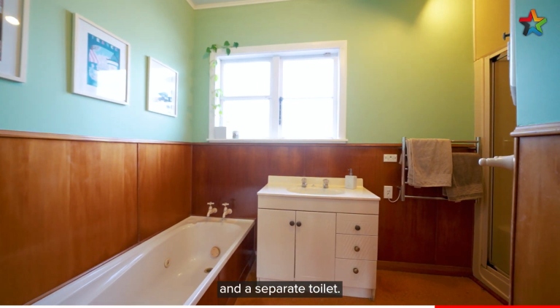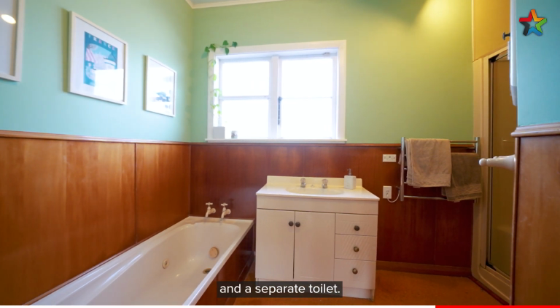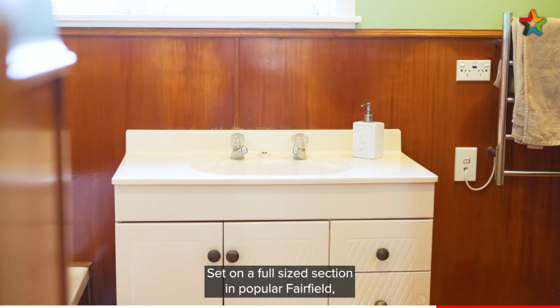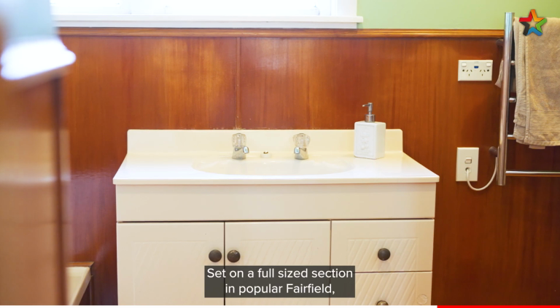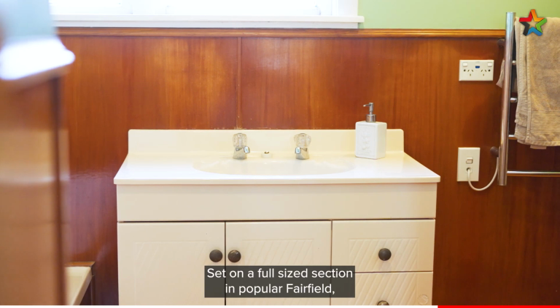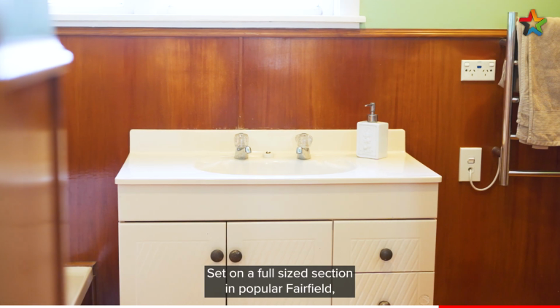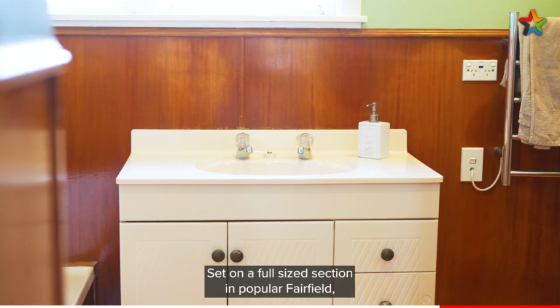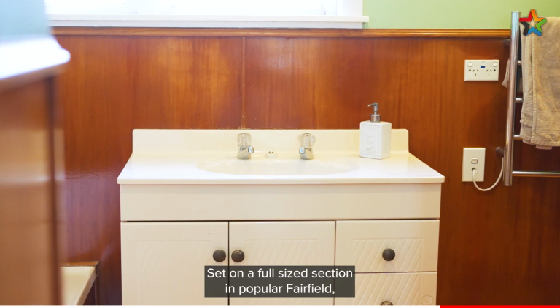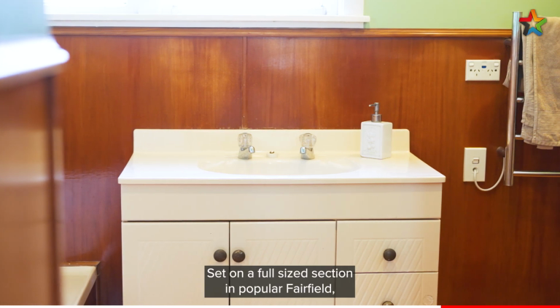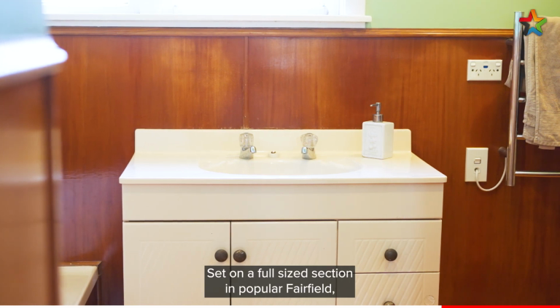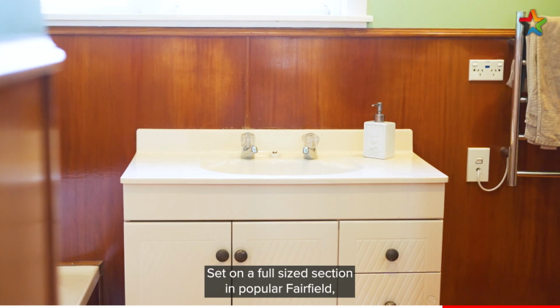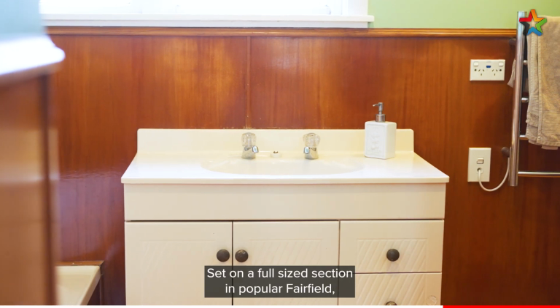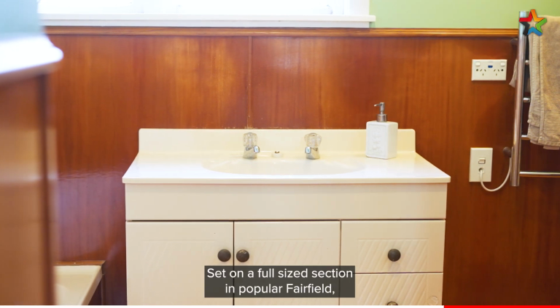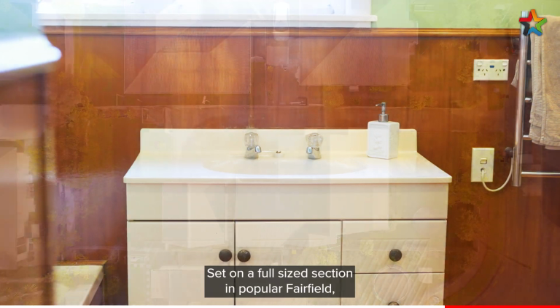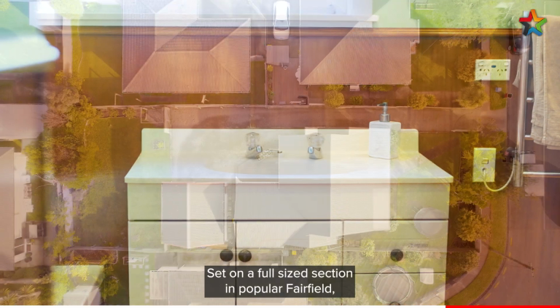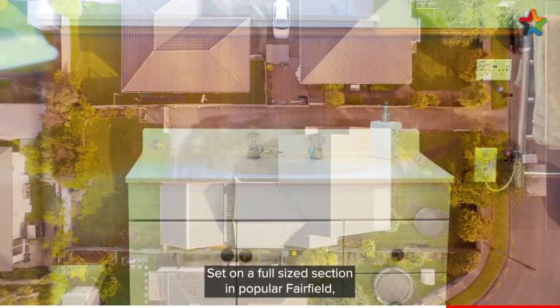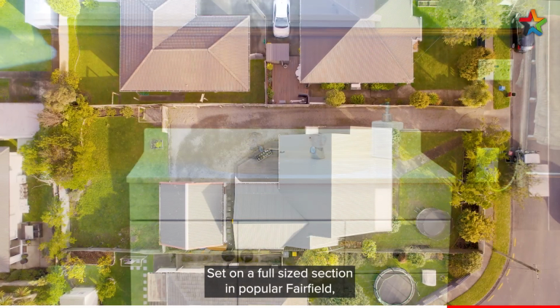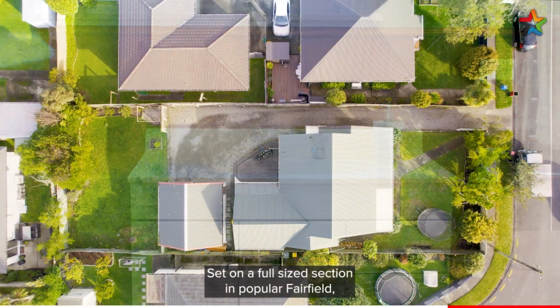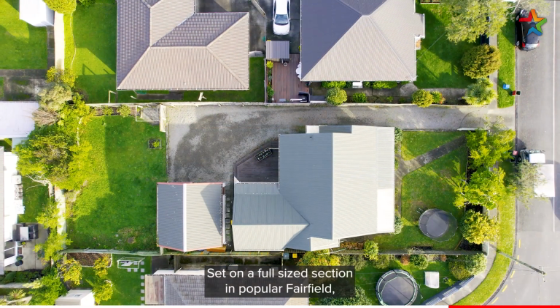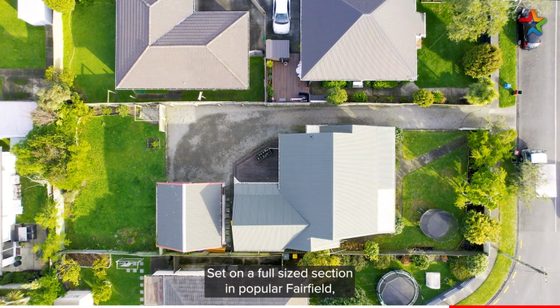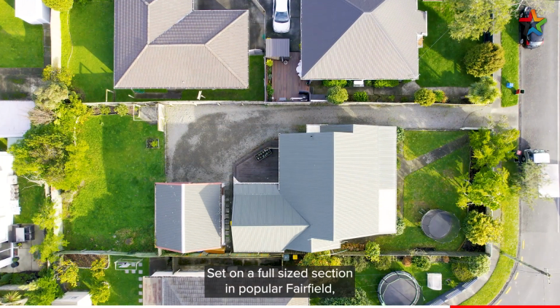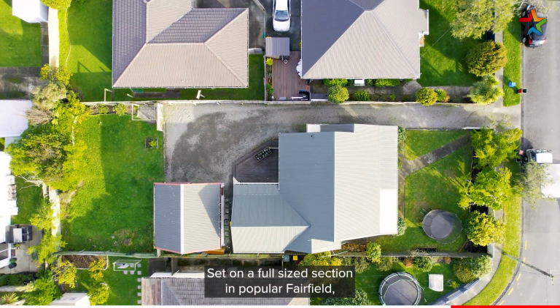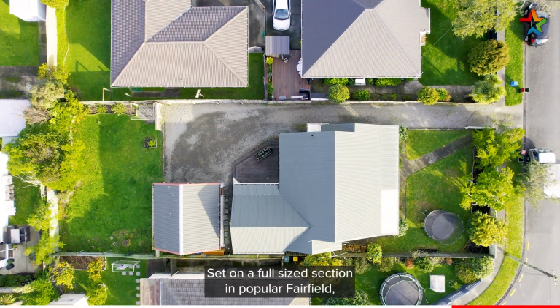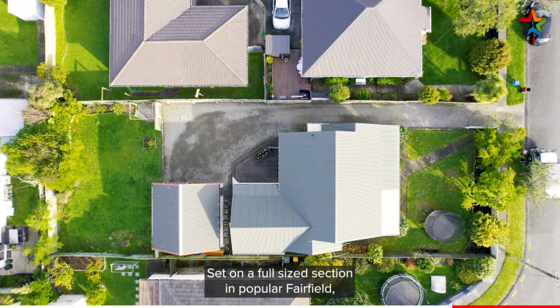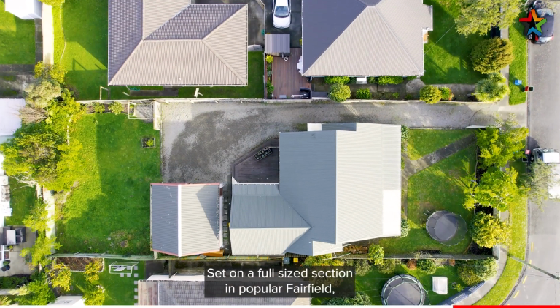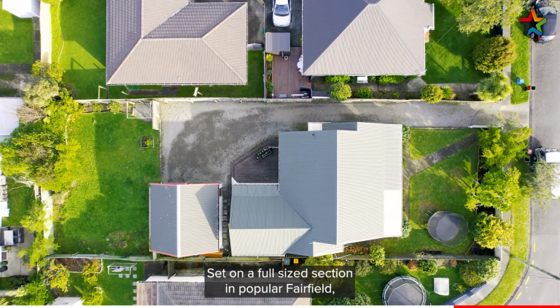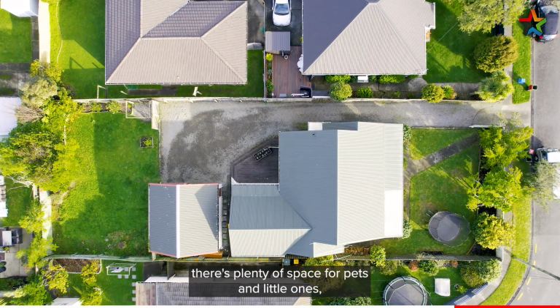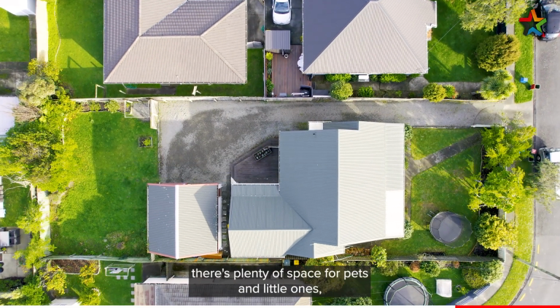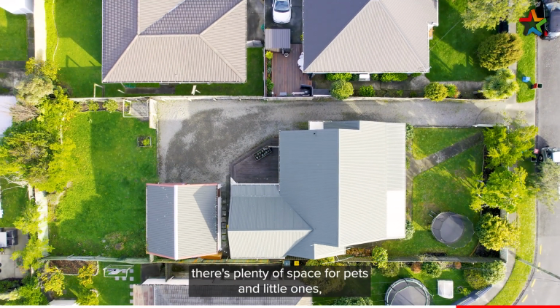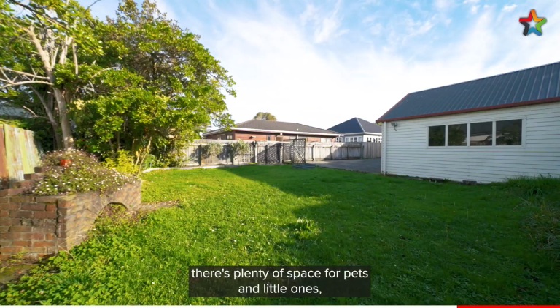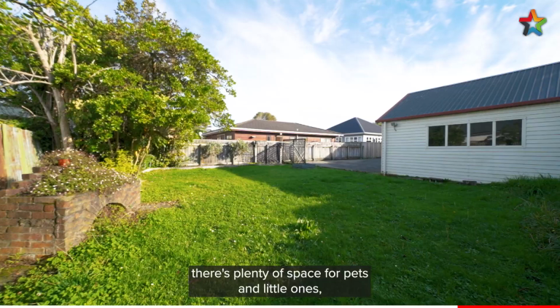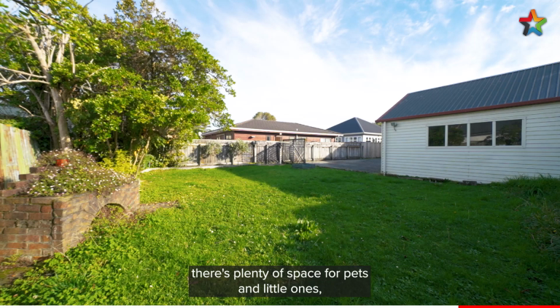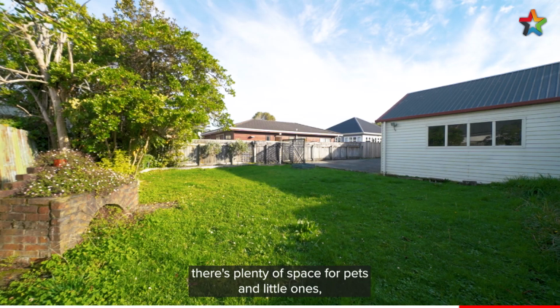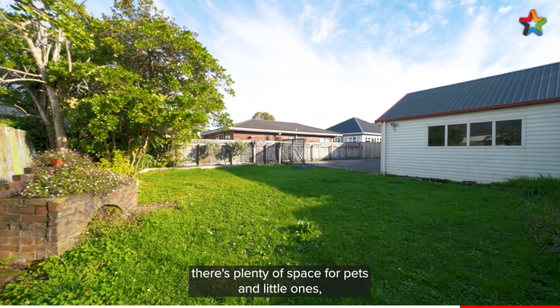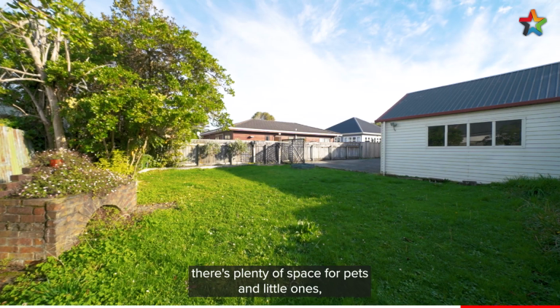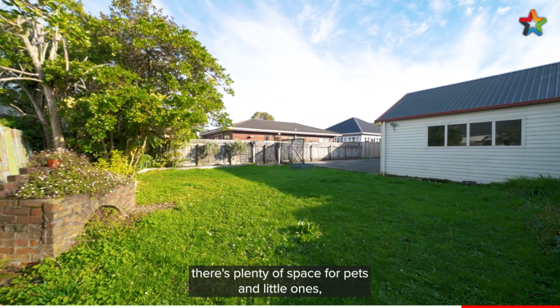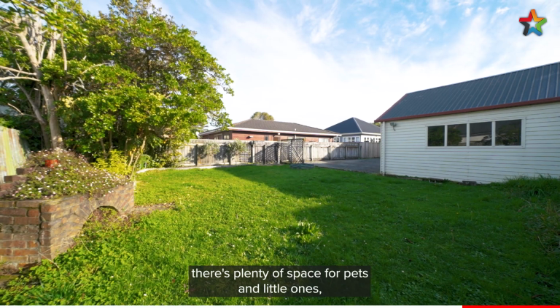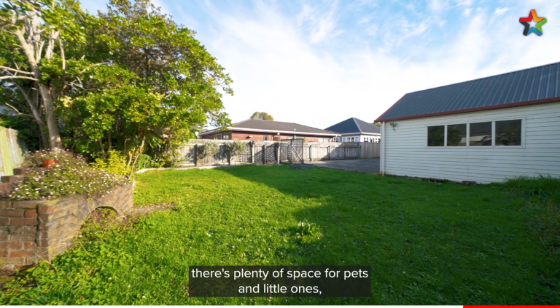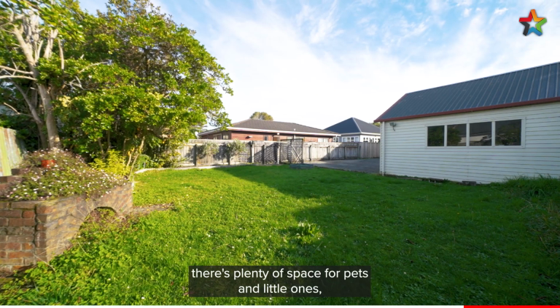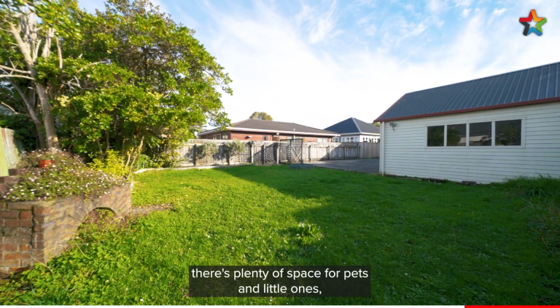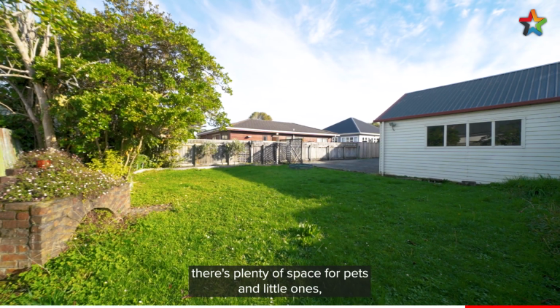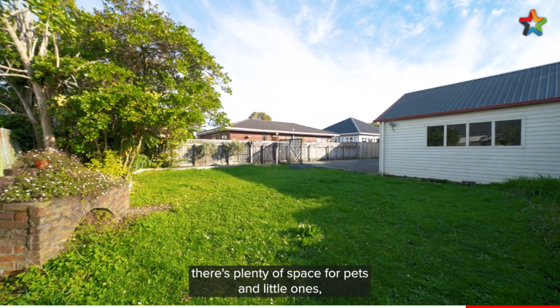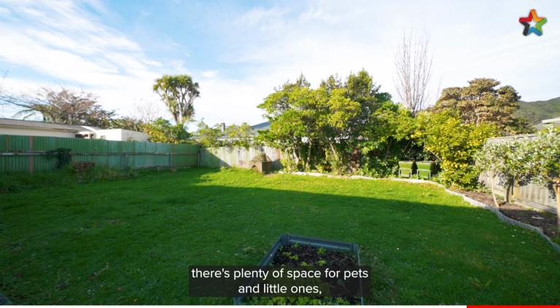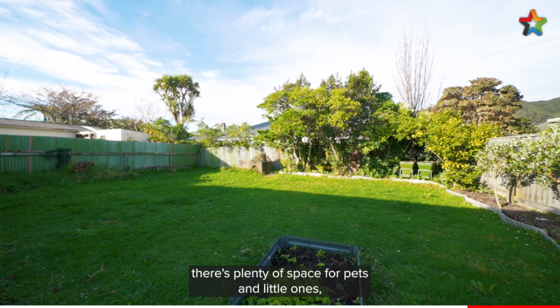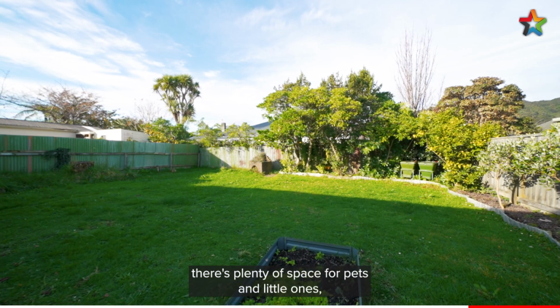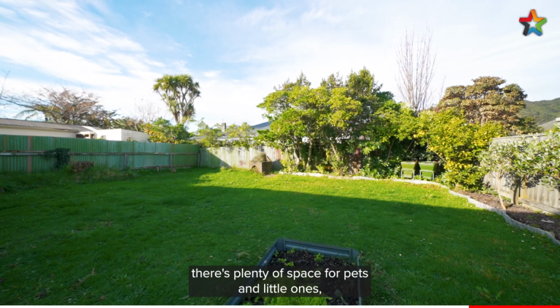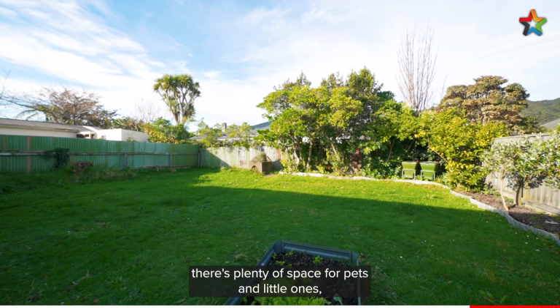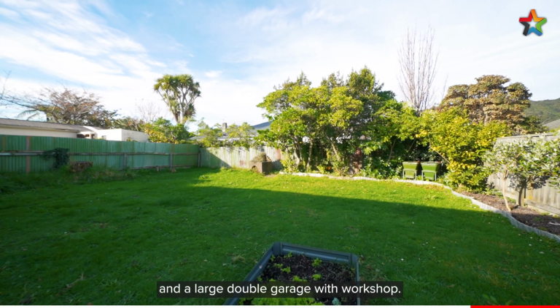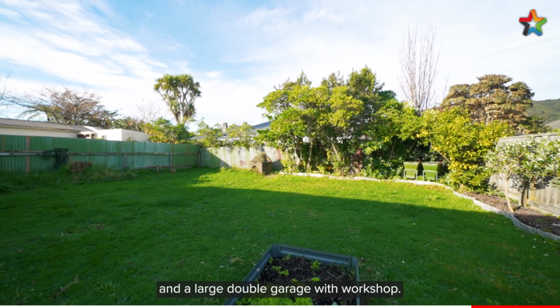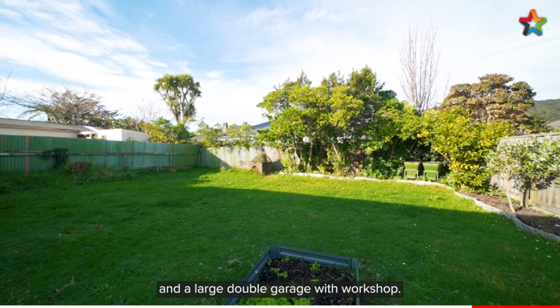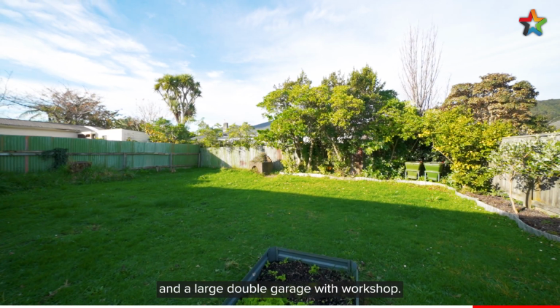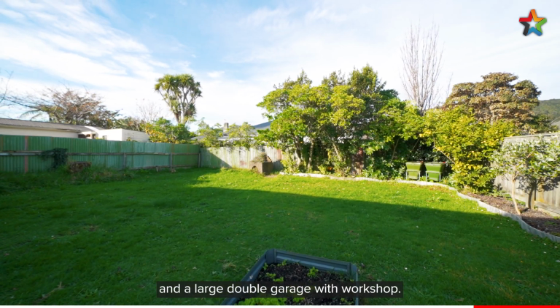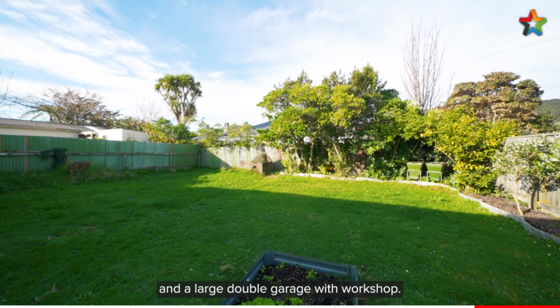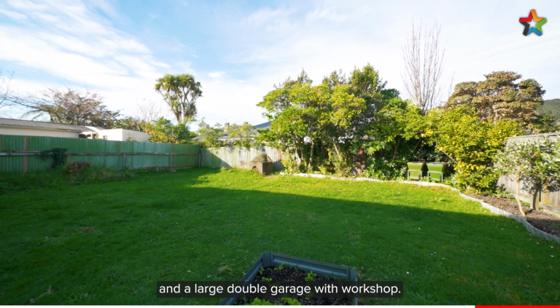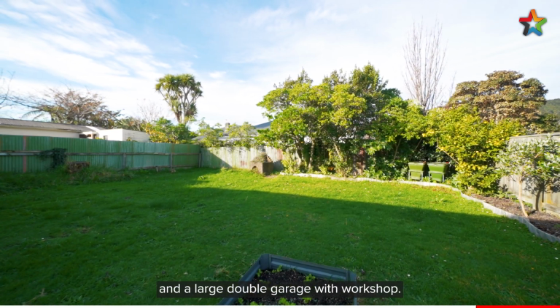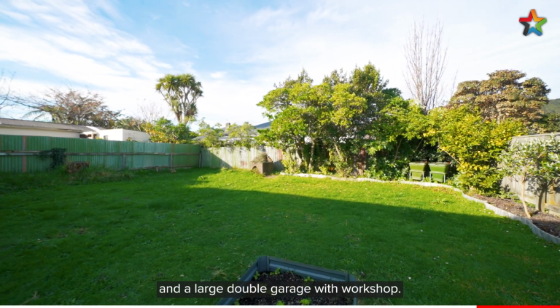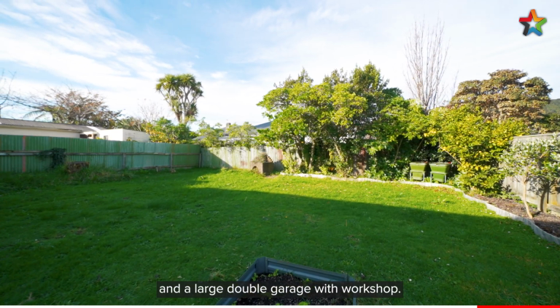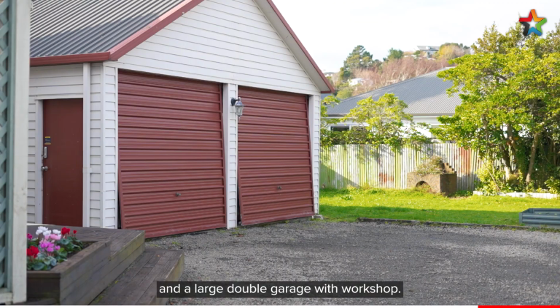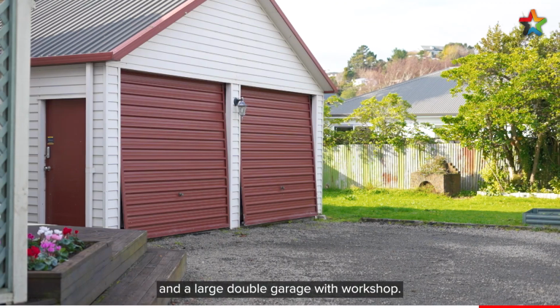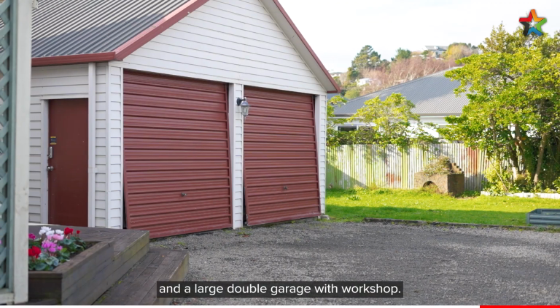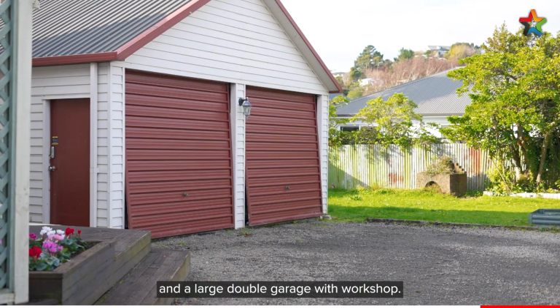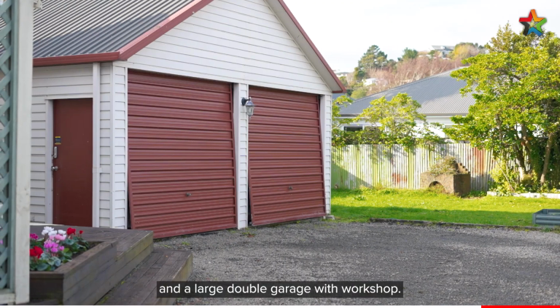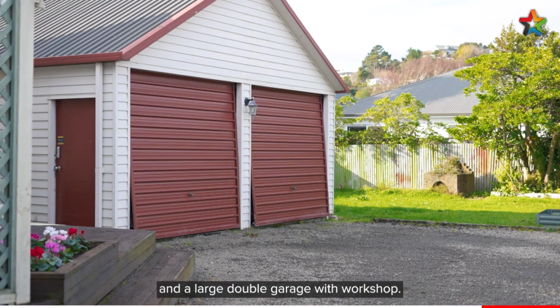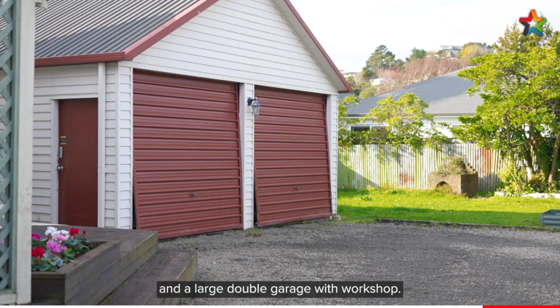Set on a full-size section in popular Fairfield, there's plenty of space for pets and little ones and a large double garage with workshop.